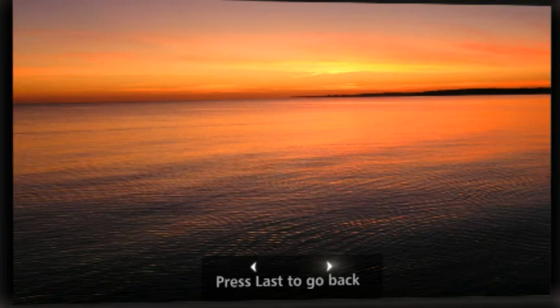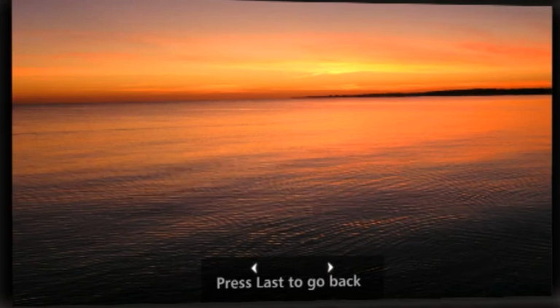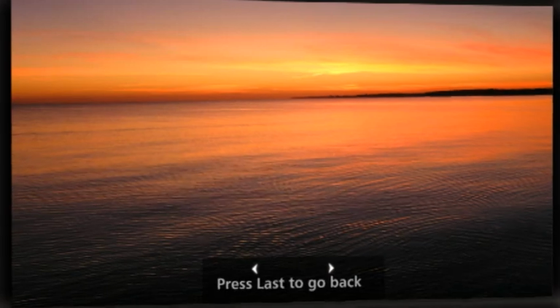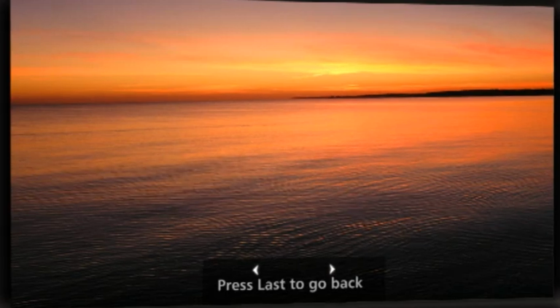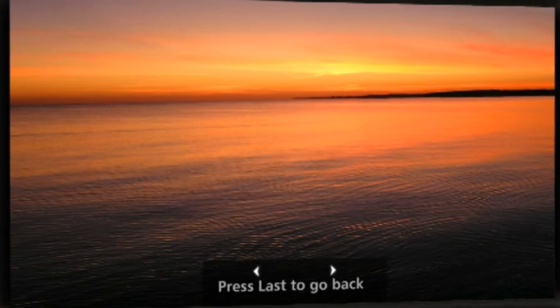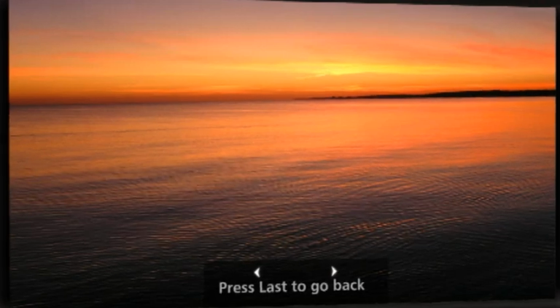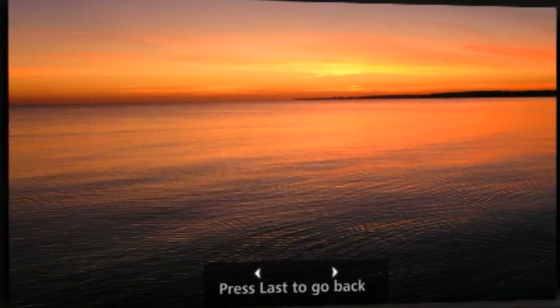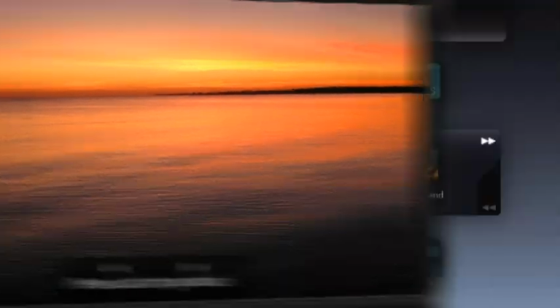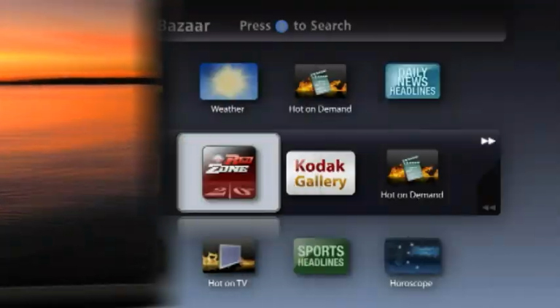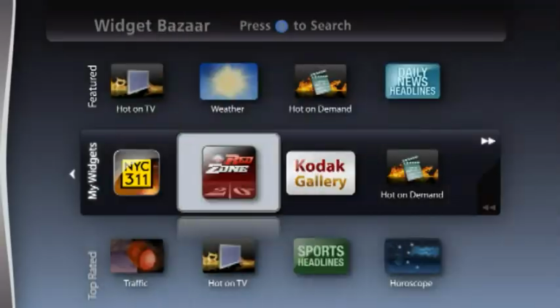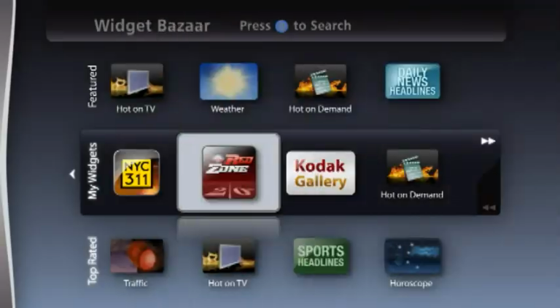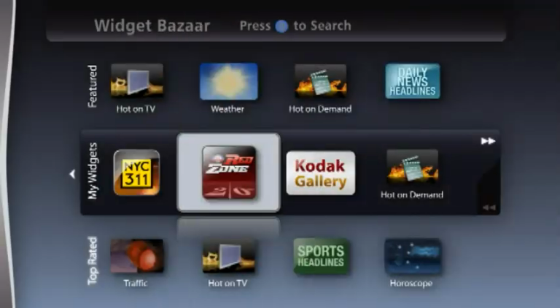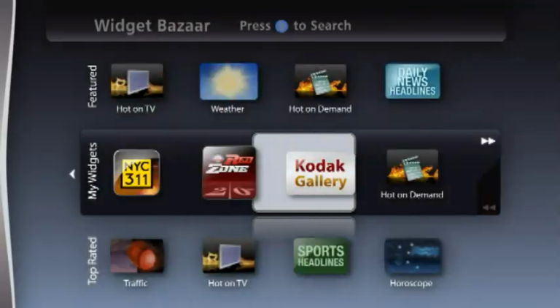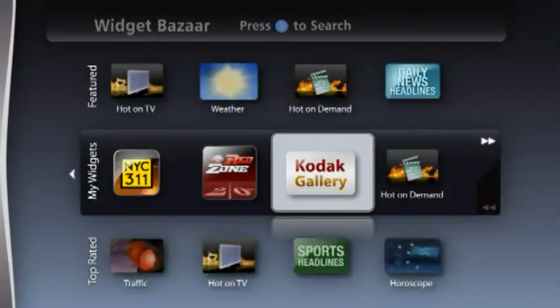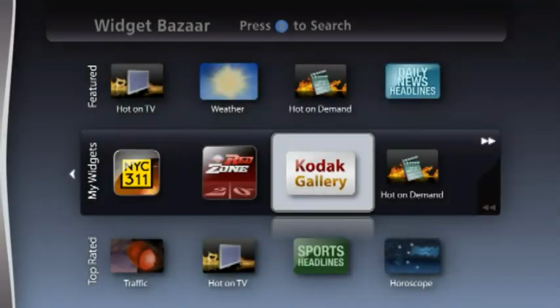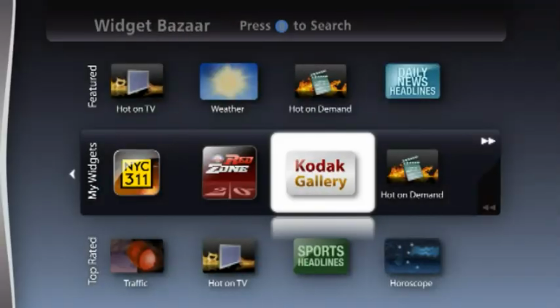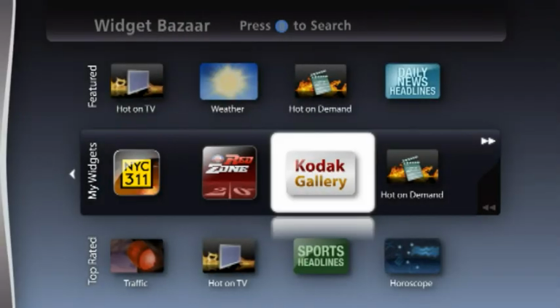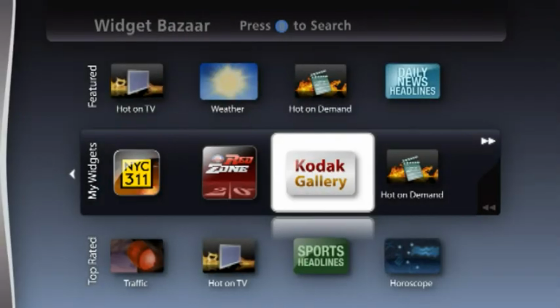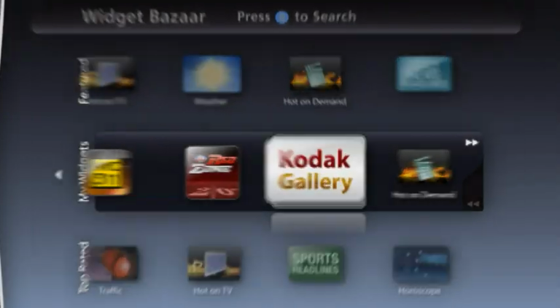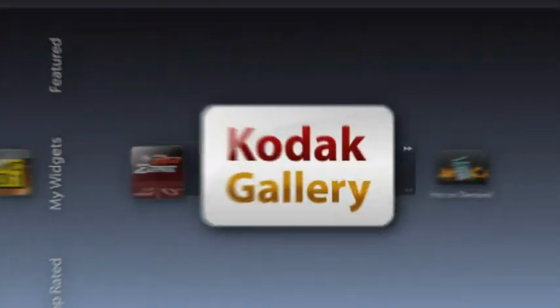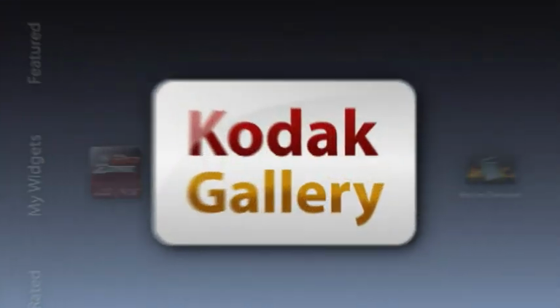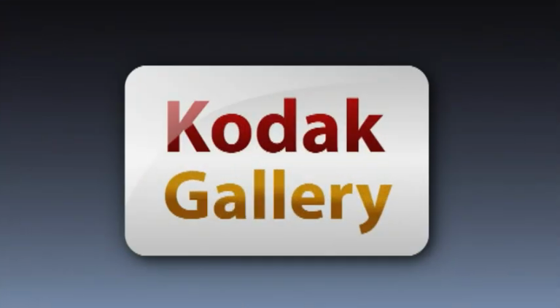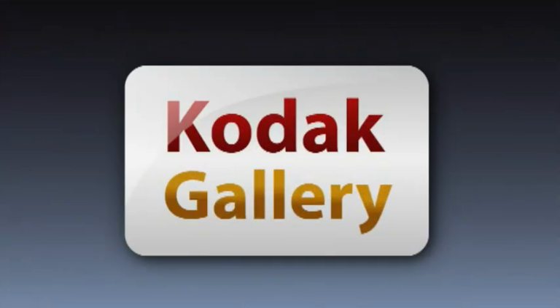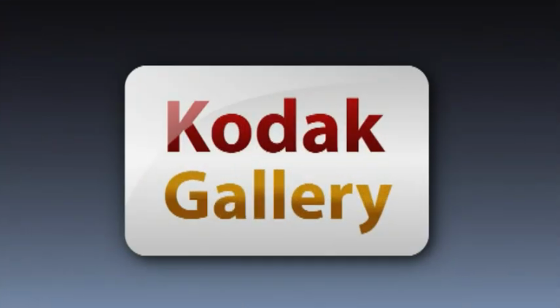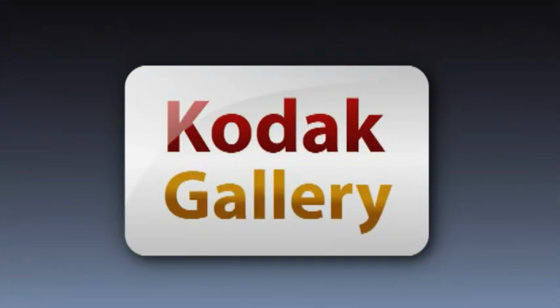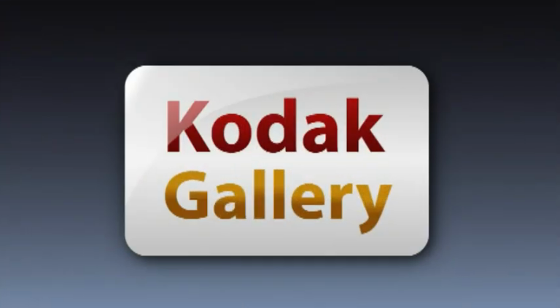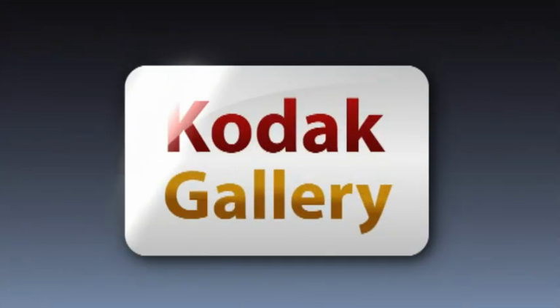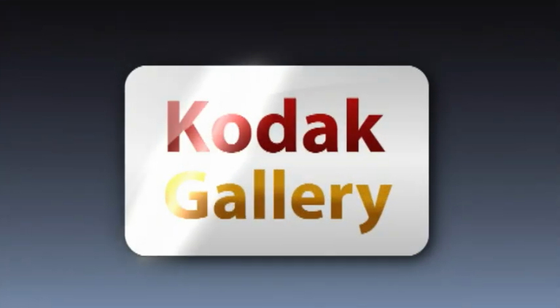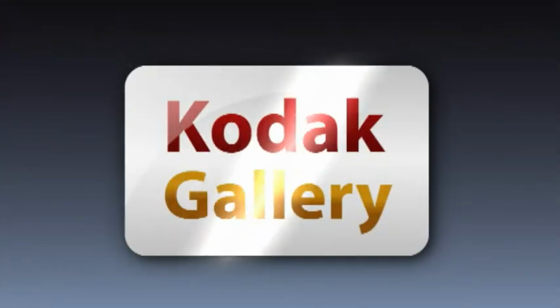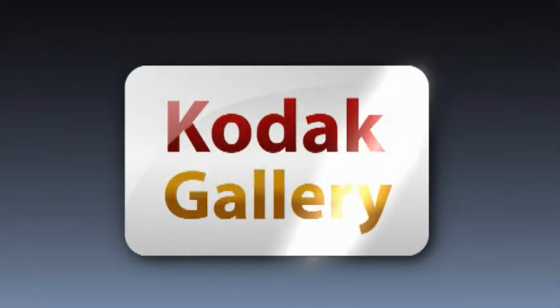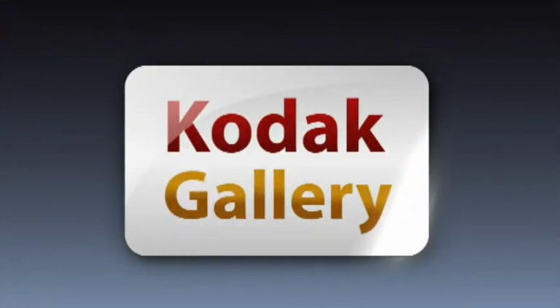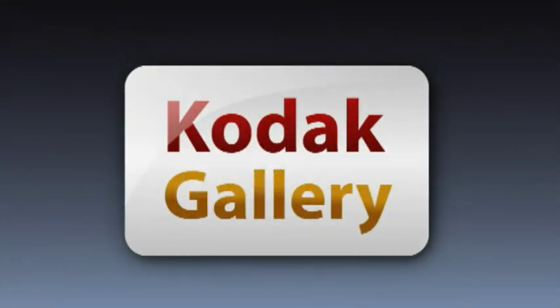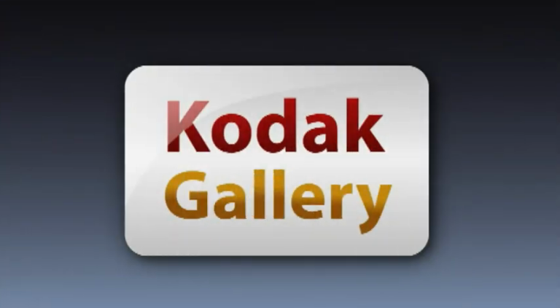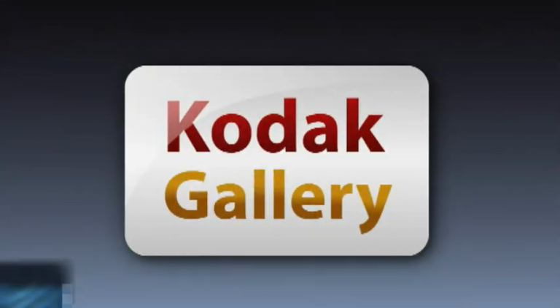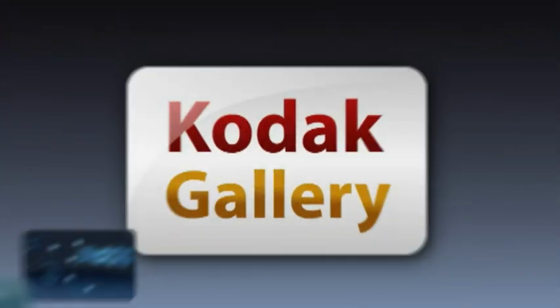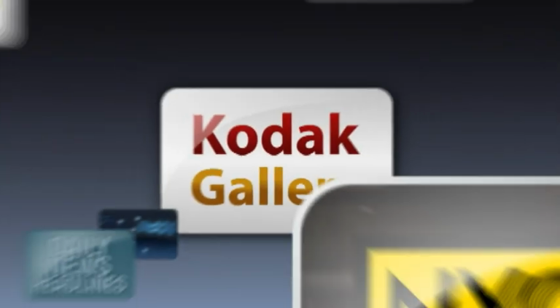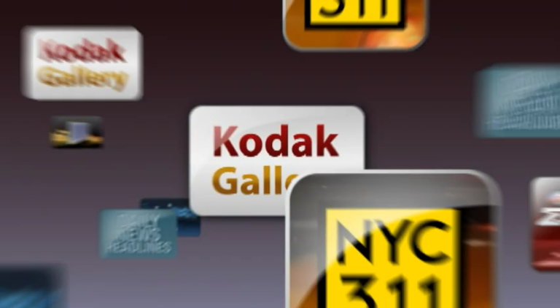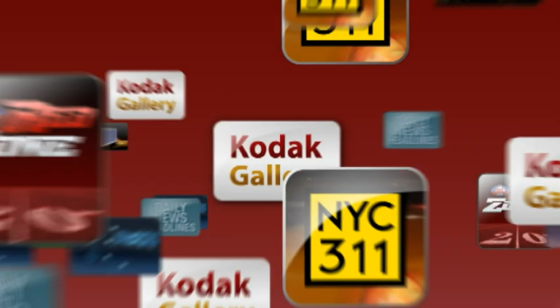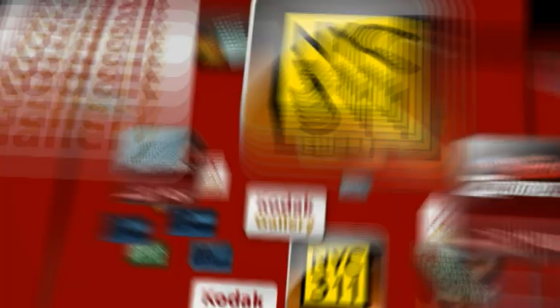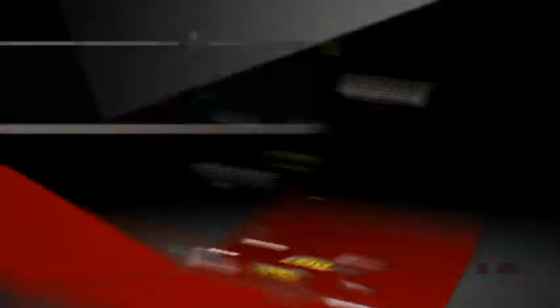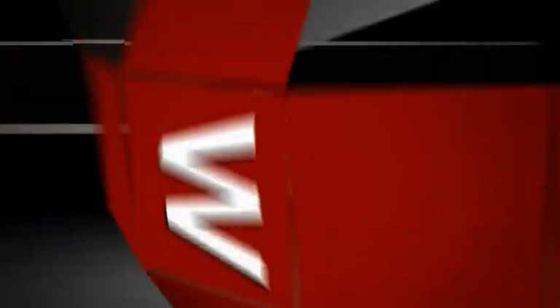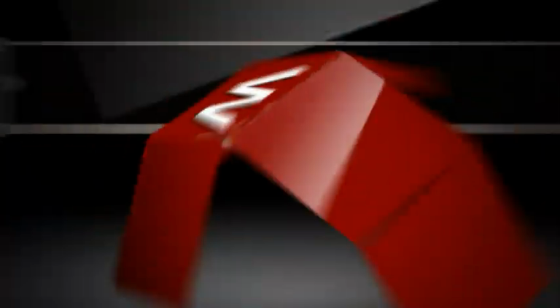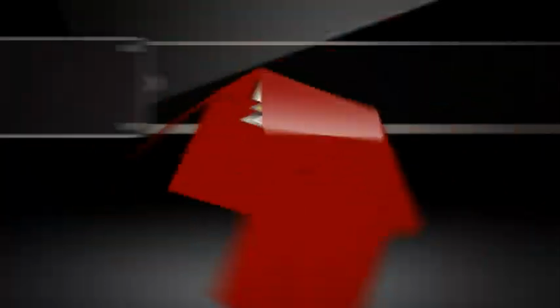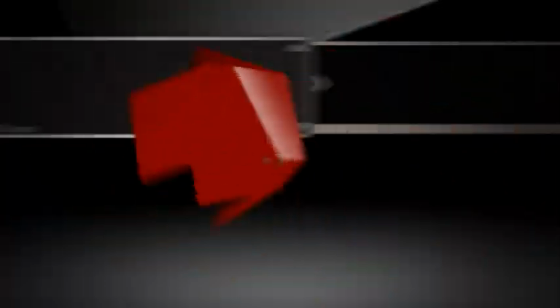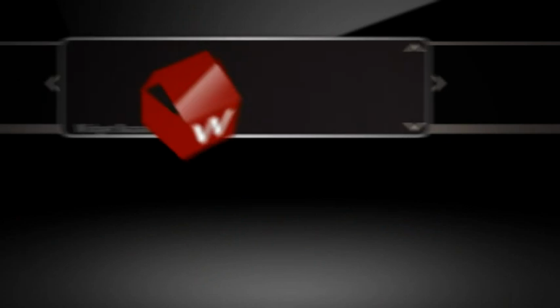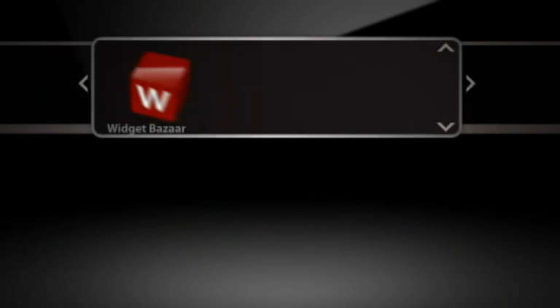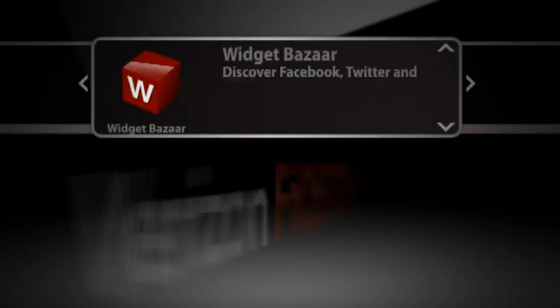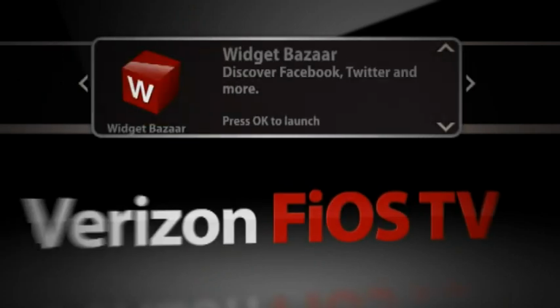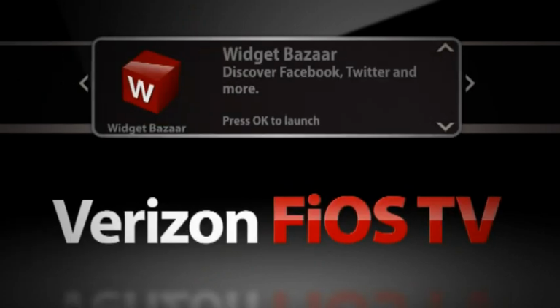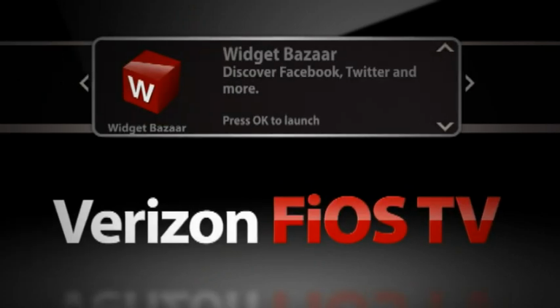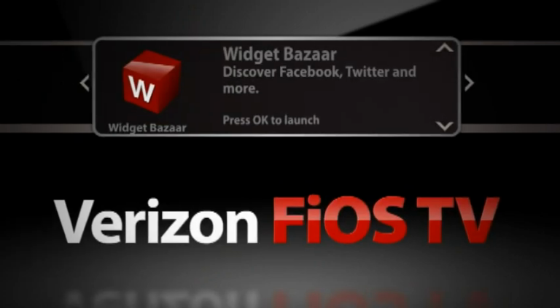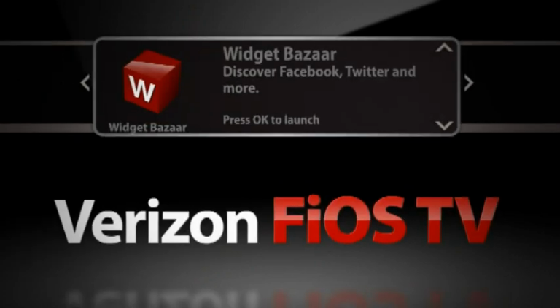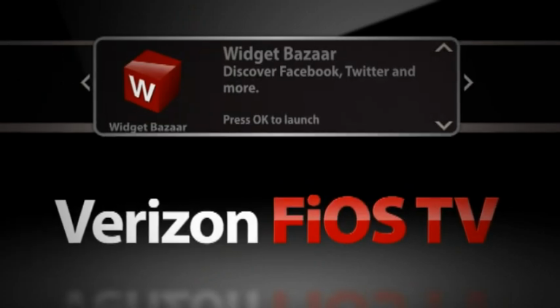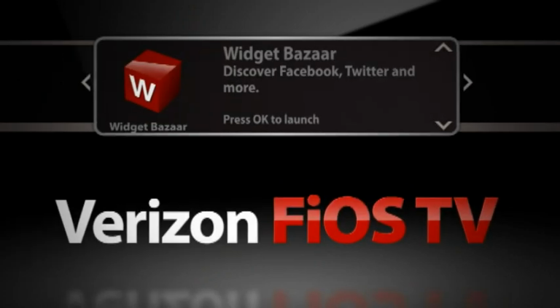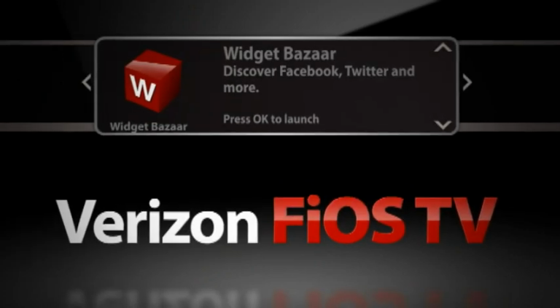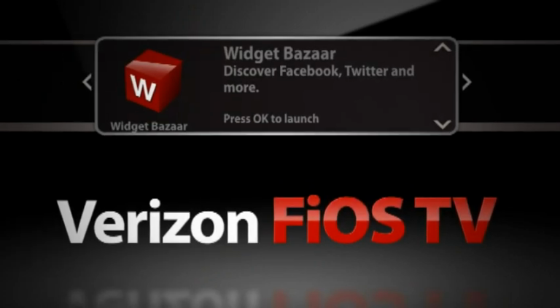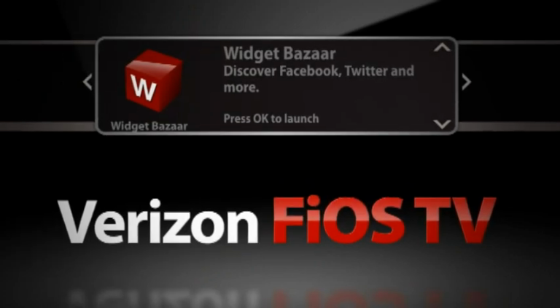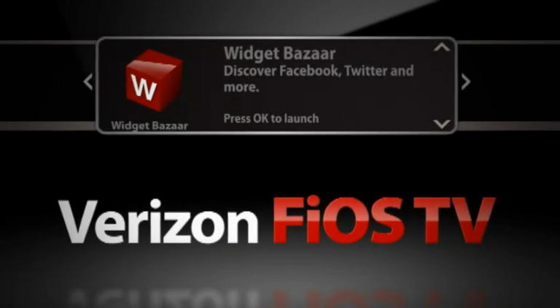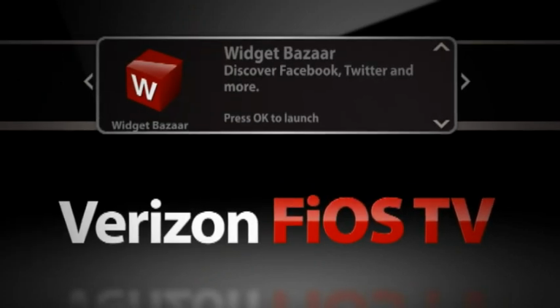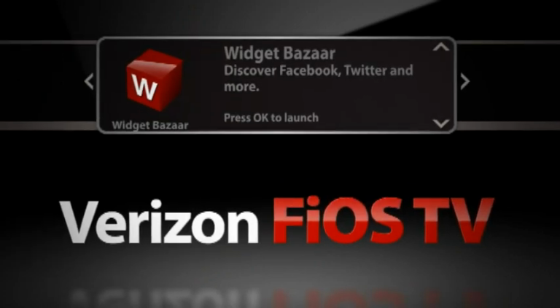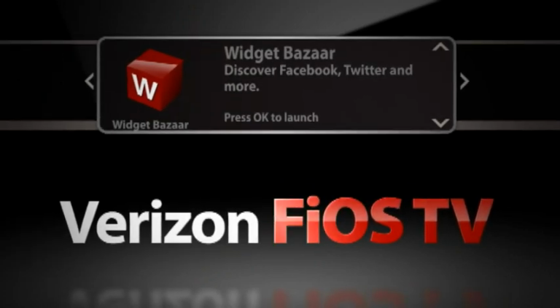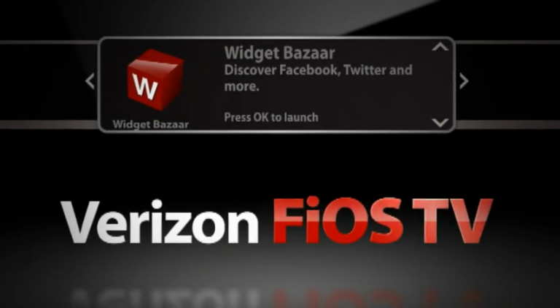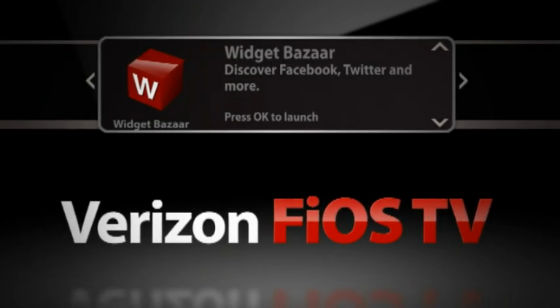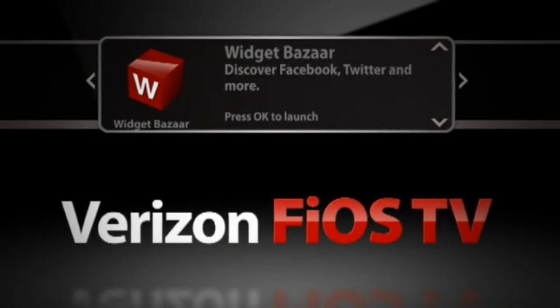The Kodak Gallery Widget — another innovation from the Widget Bazaar on Verizon Fios TV, your destination for entertainment and information.